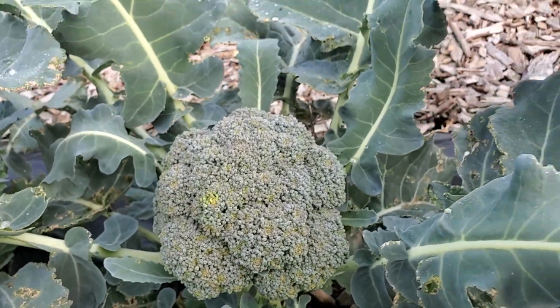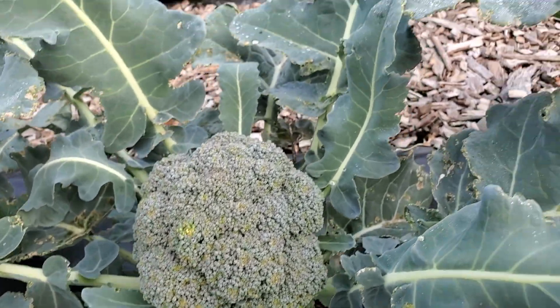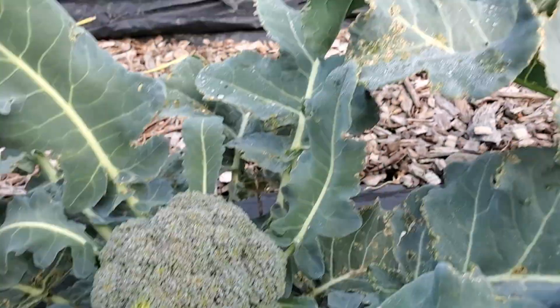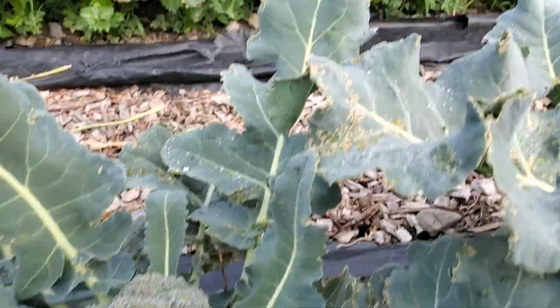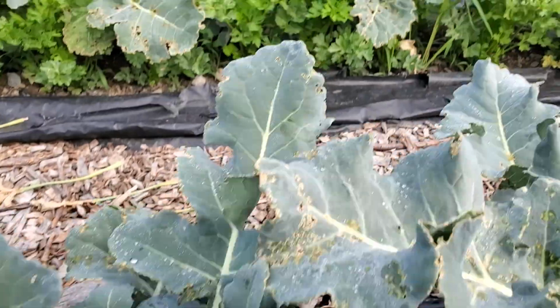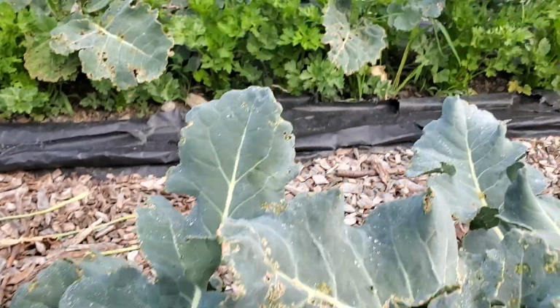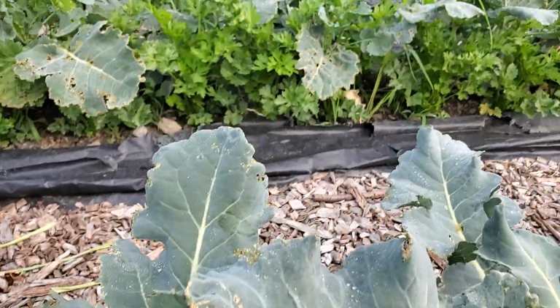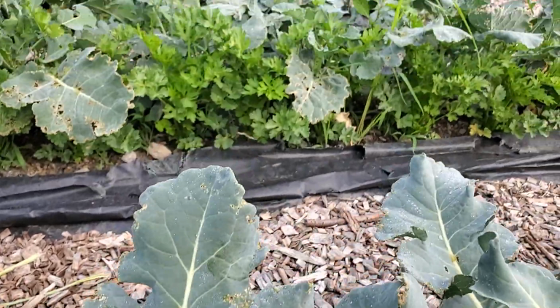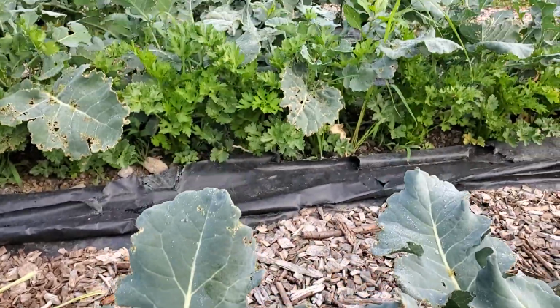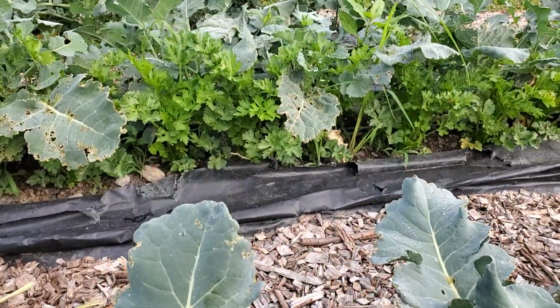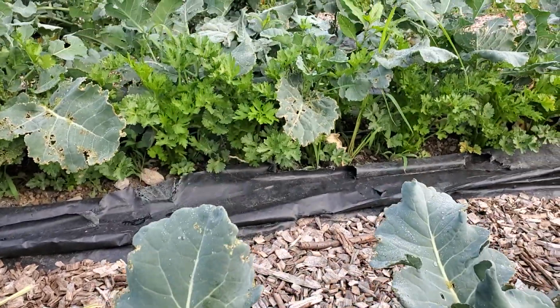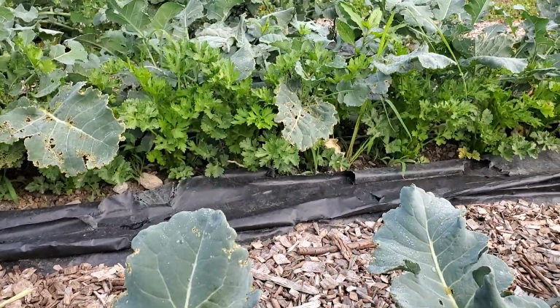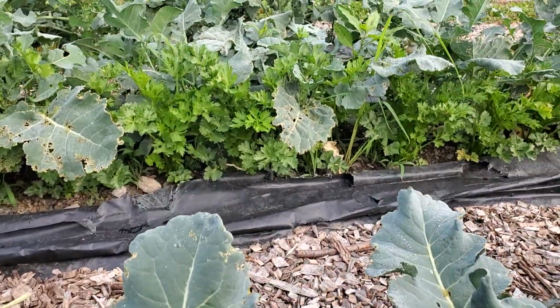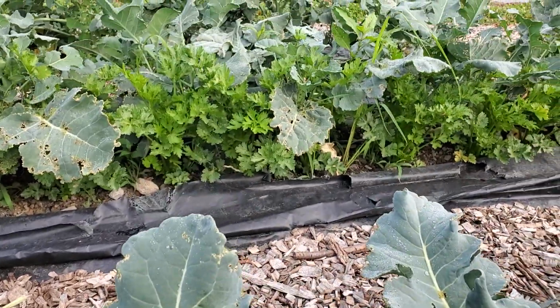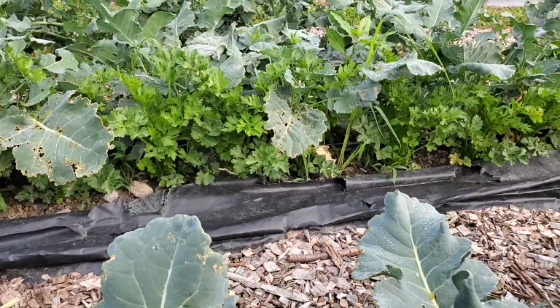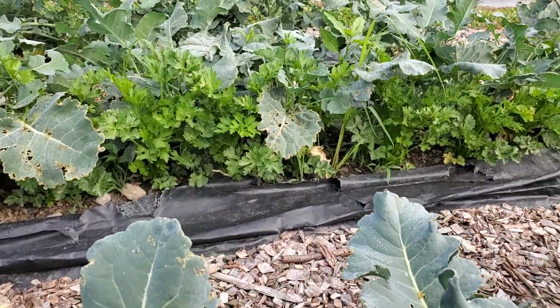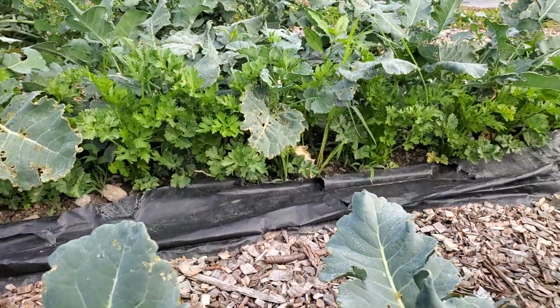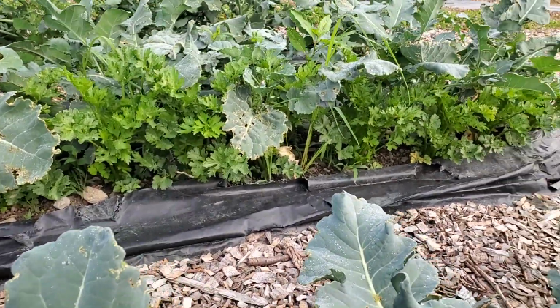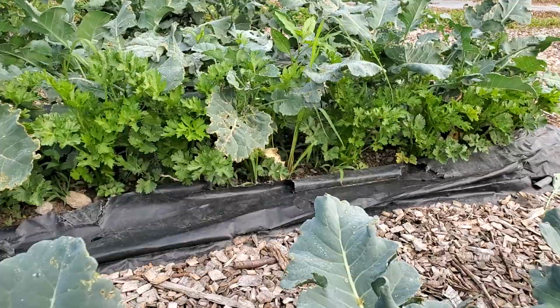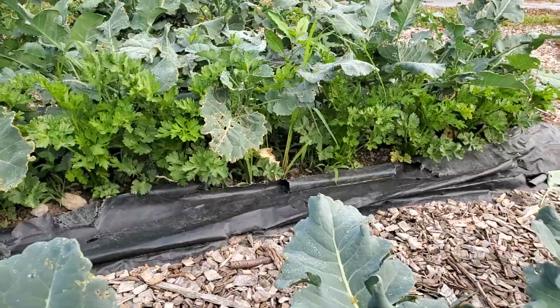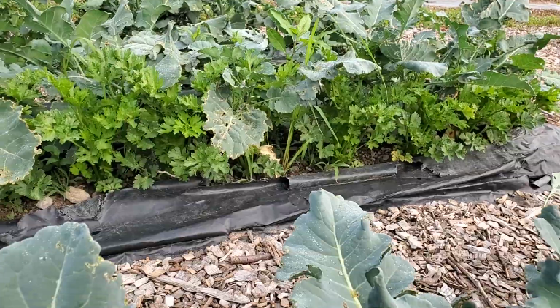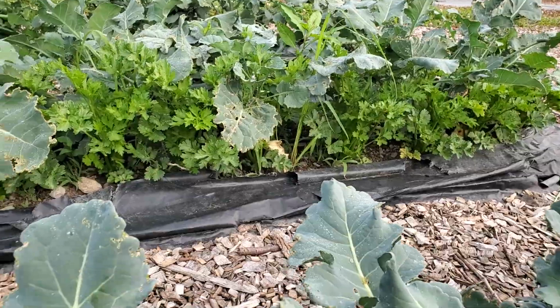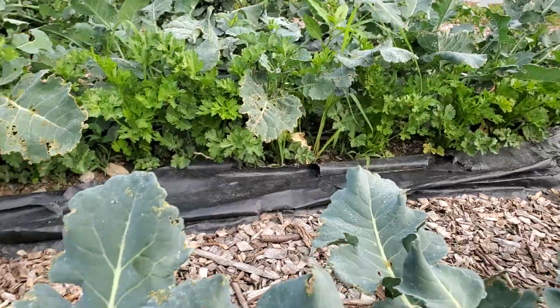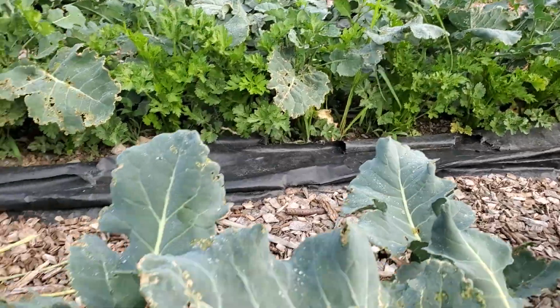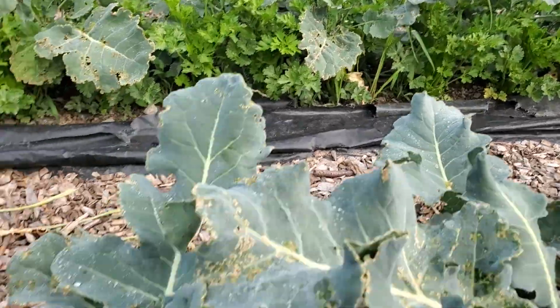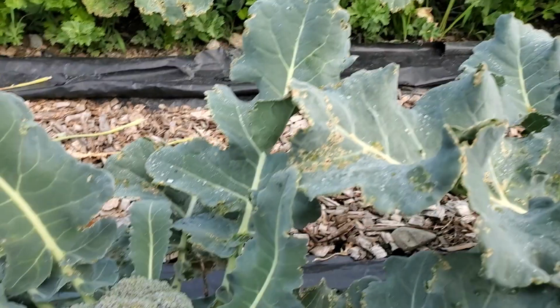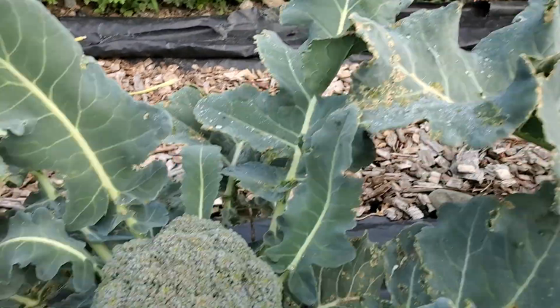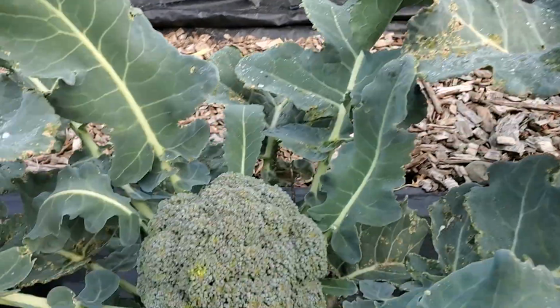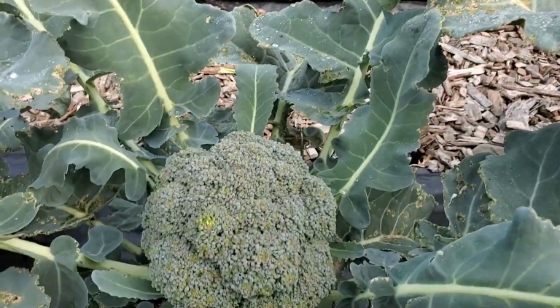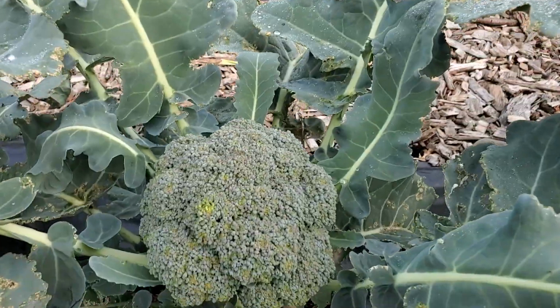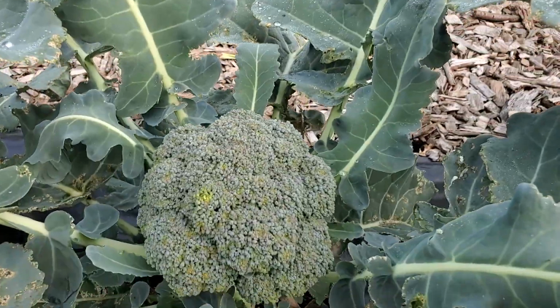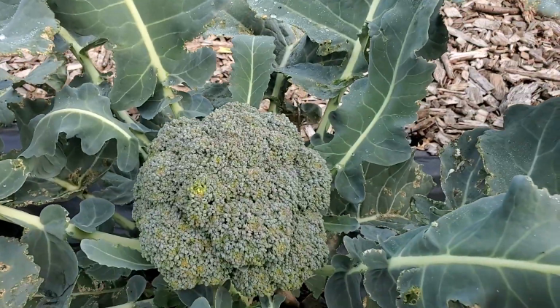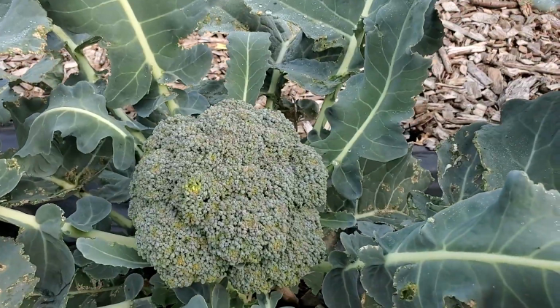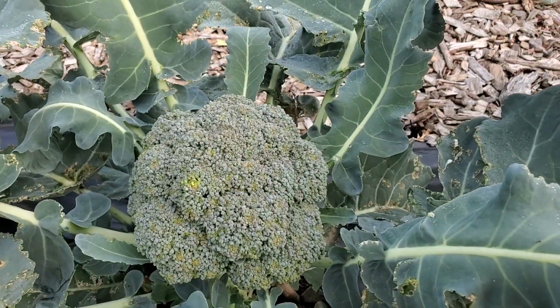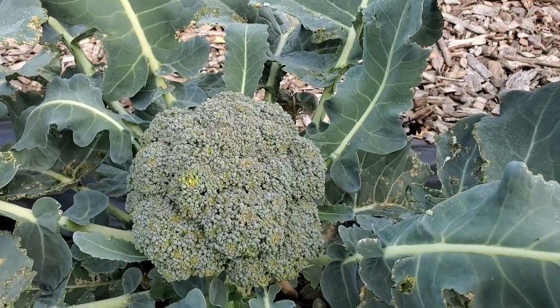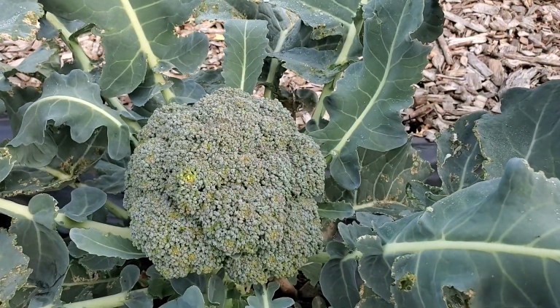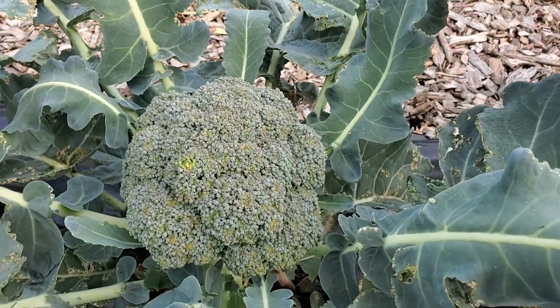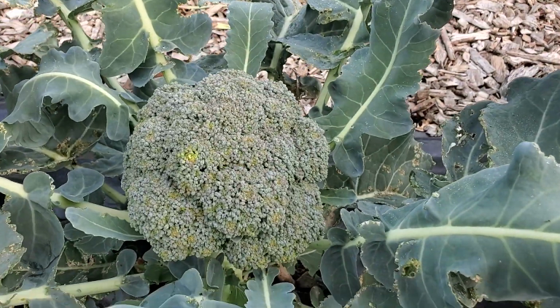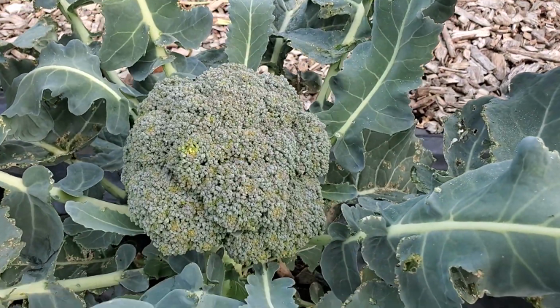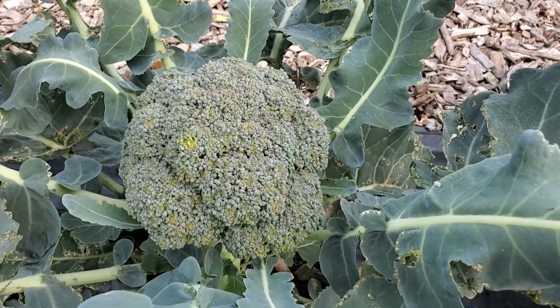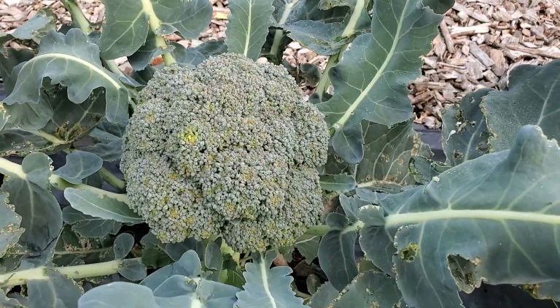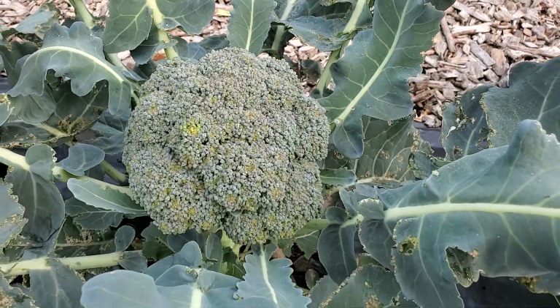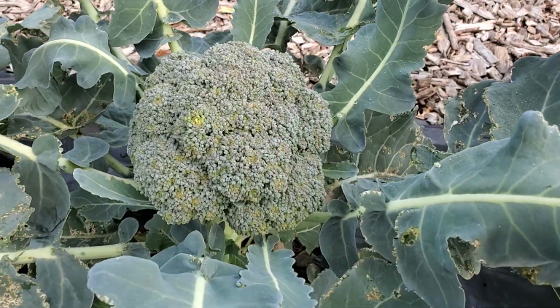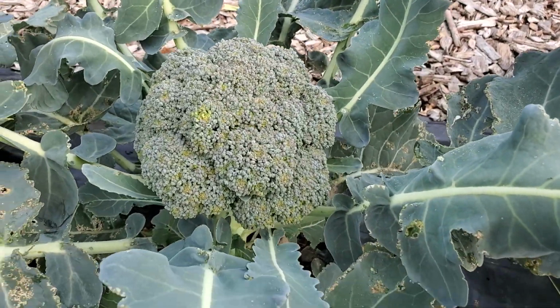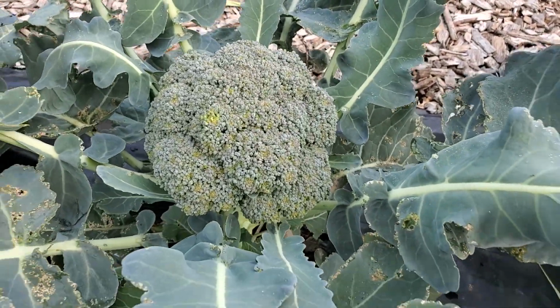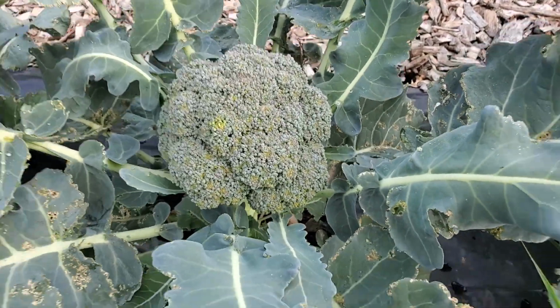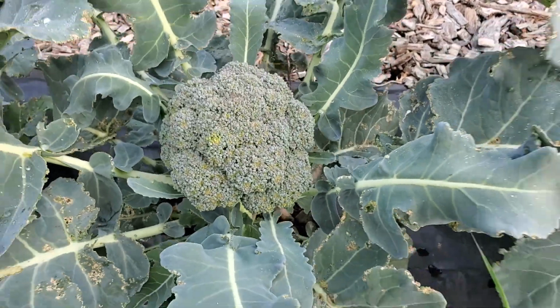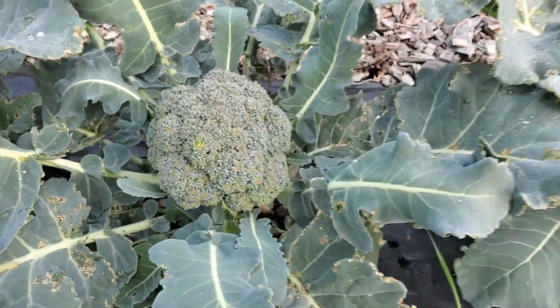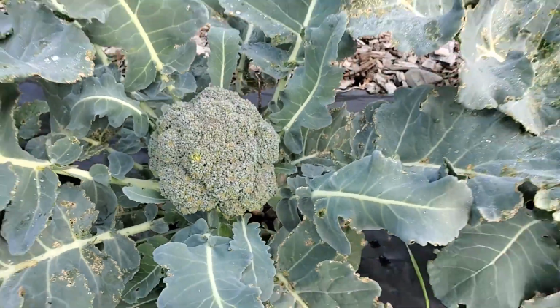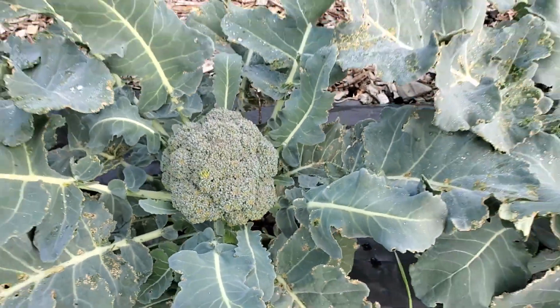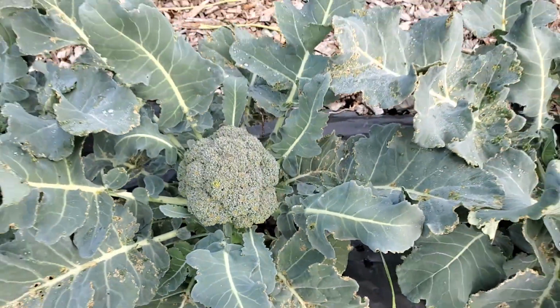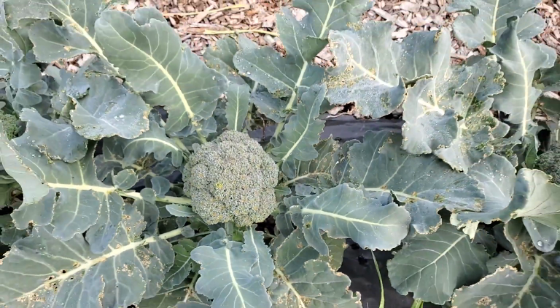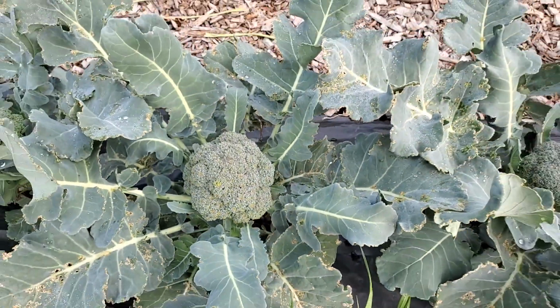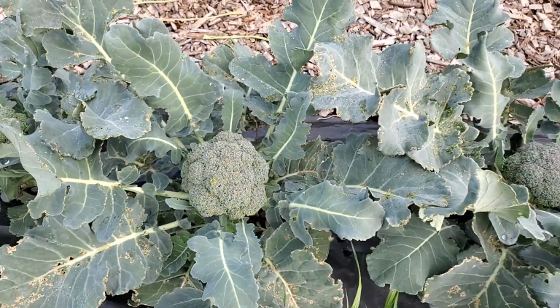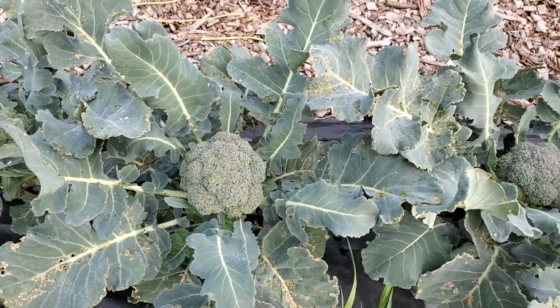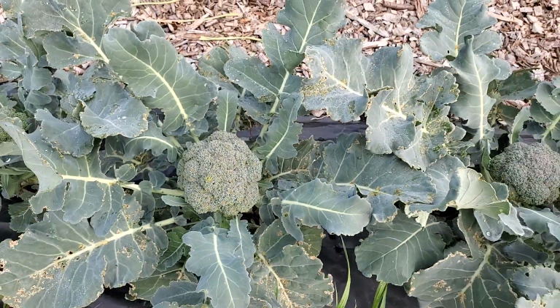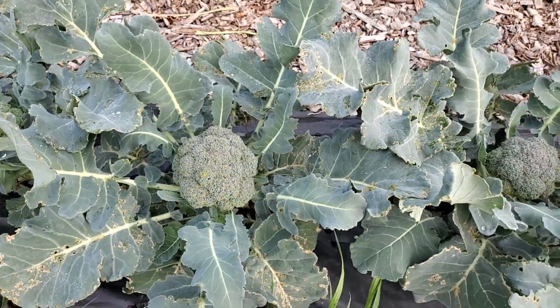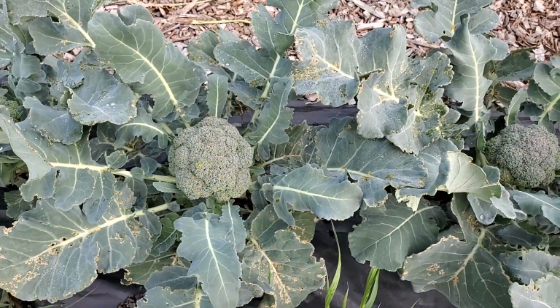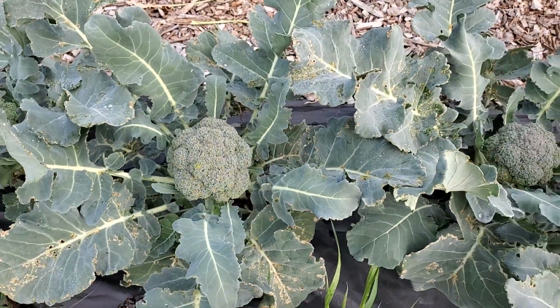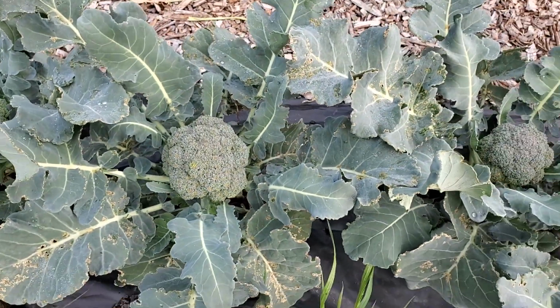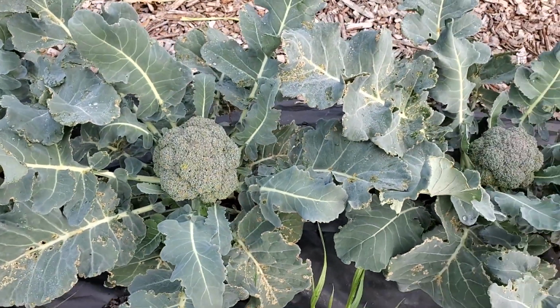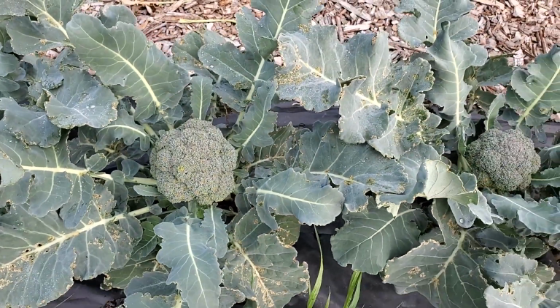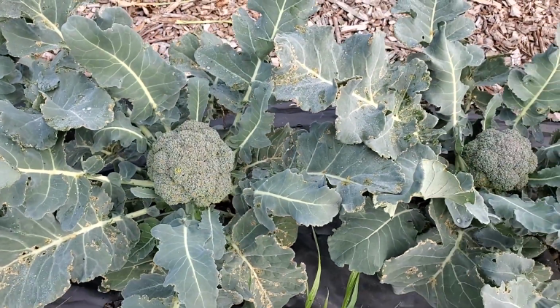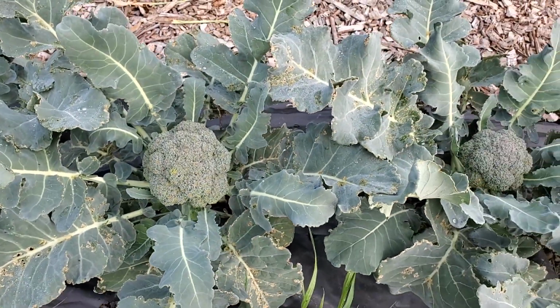There's some celery behind it, and cauliflower, but today's menu — broccoli.